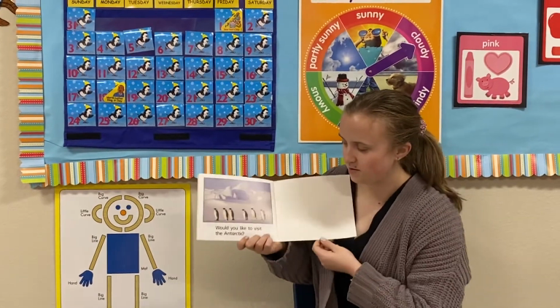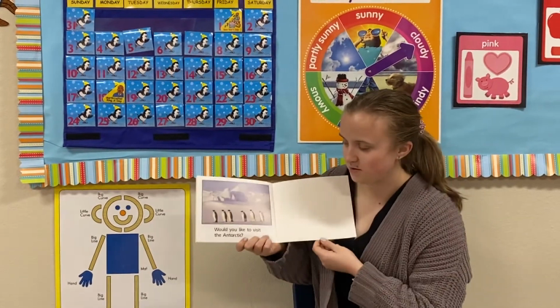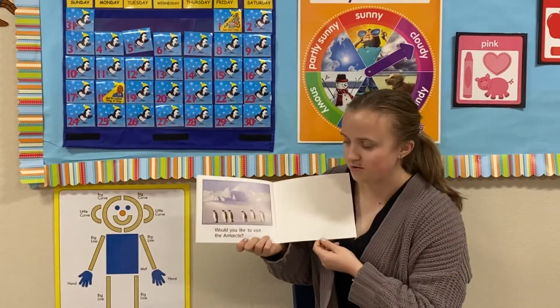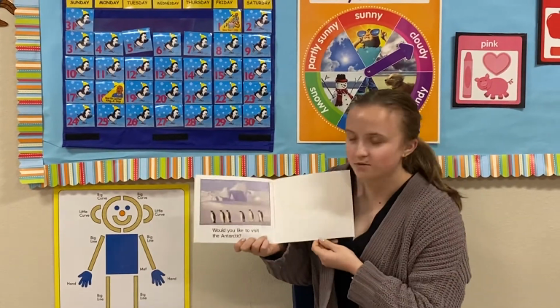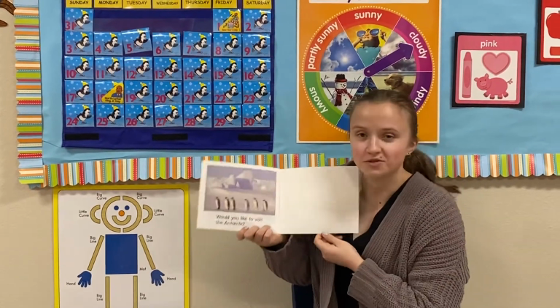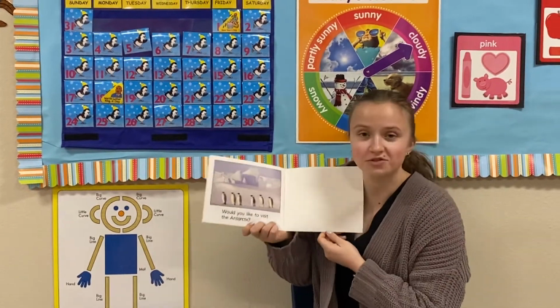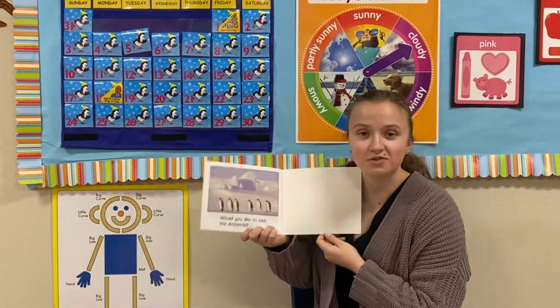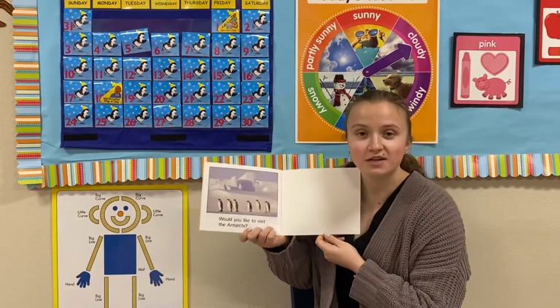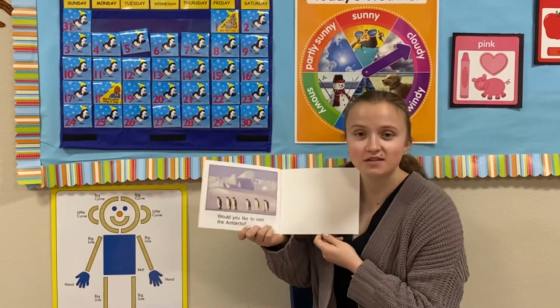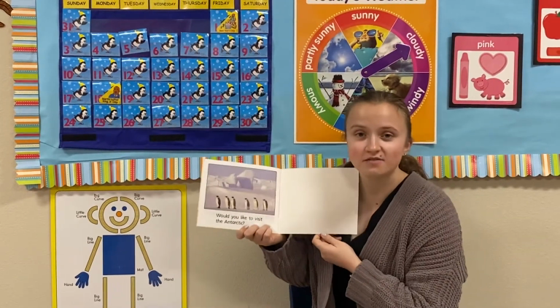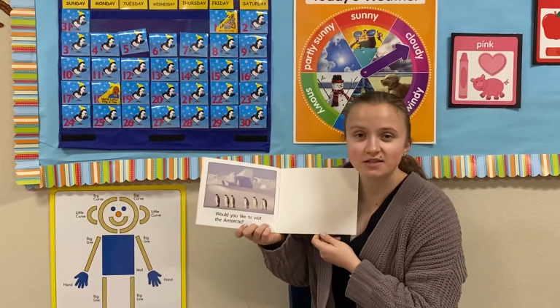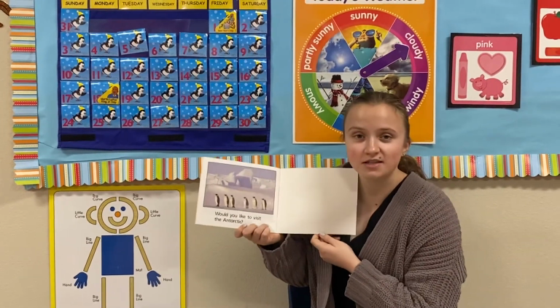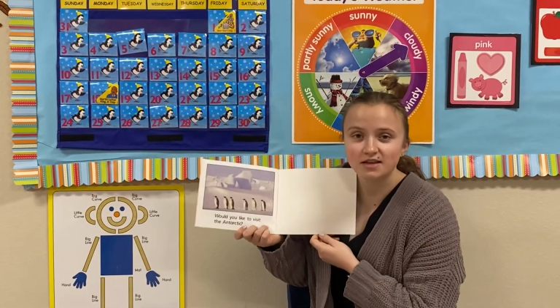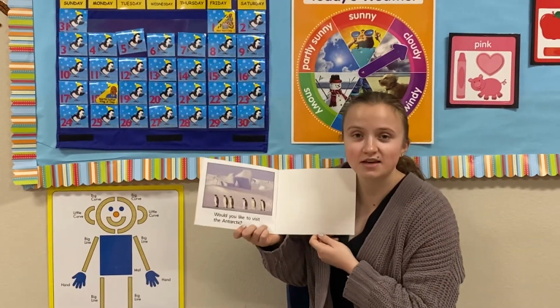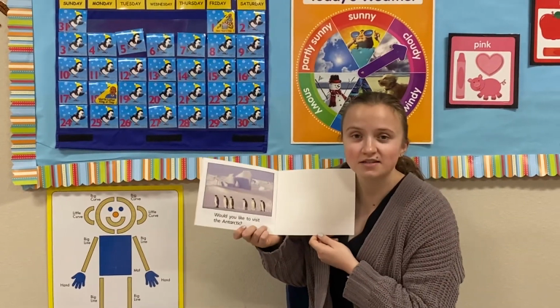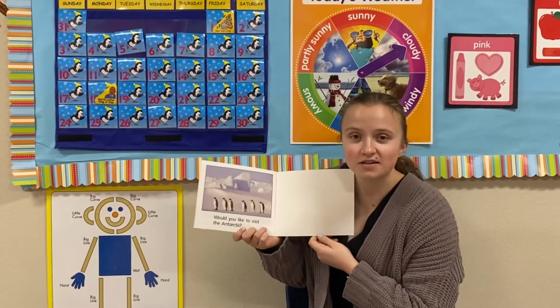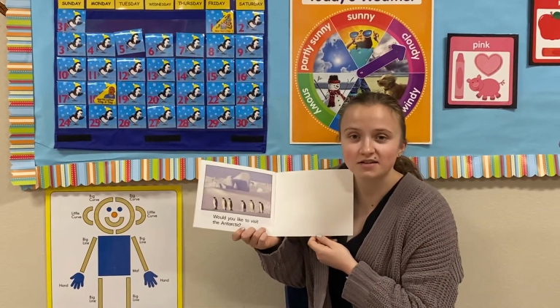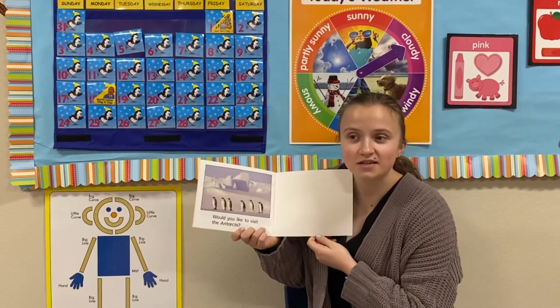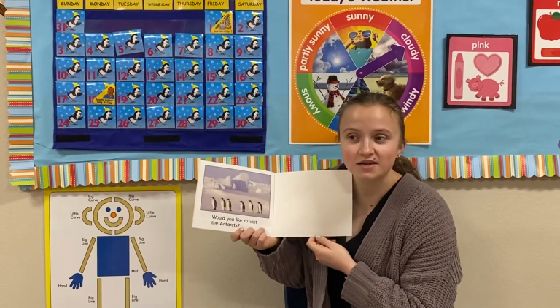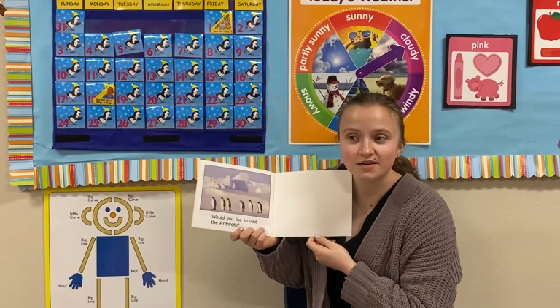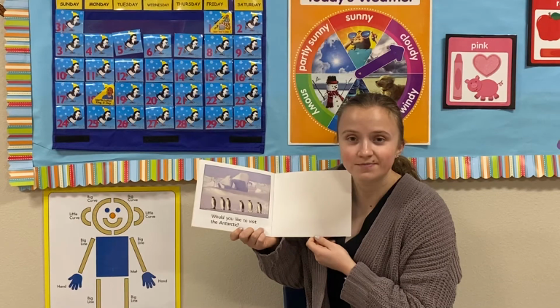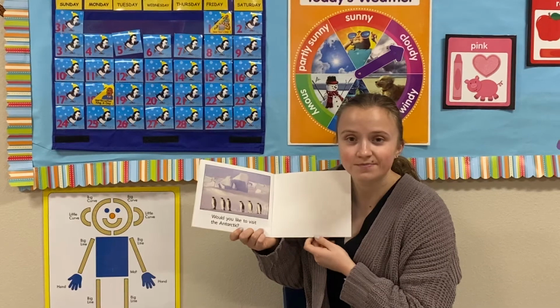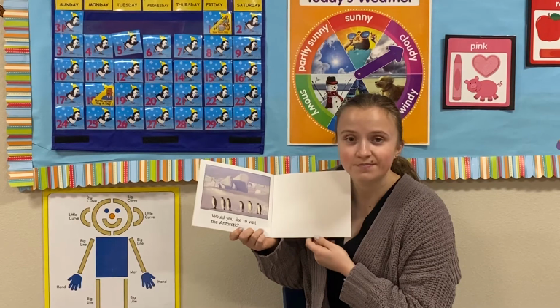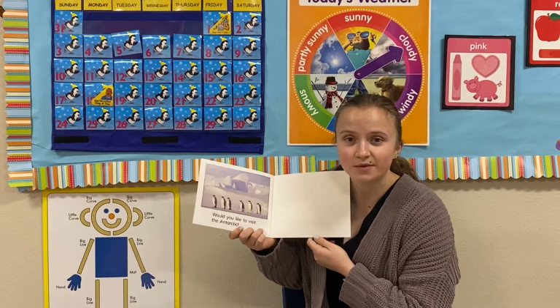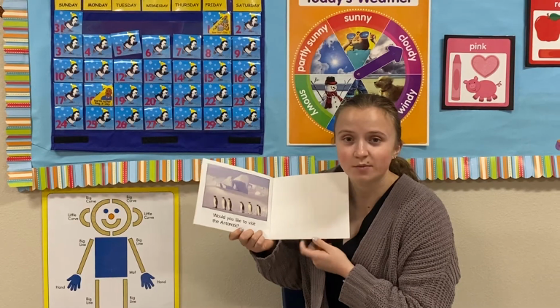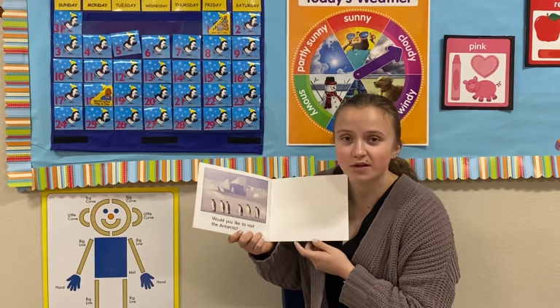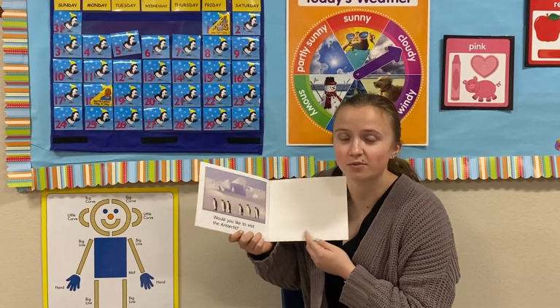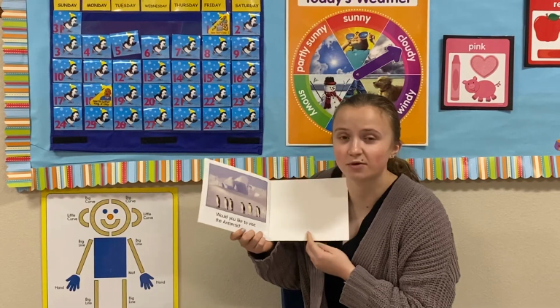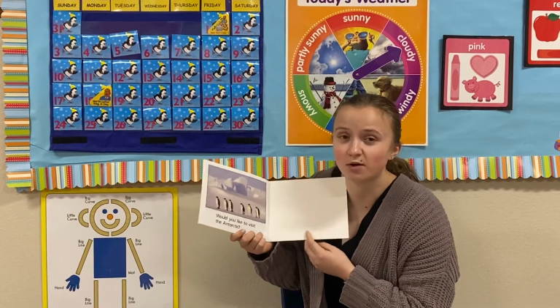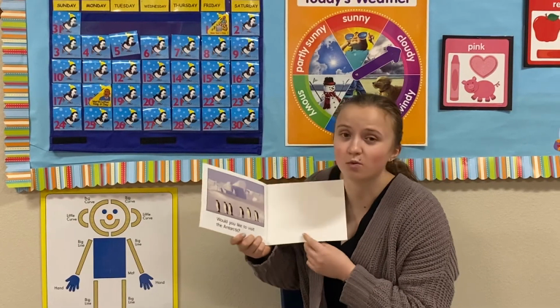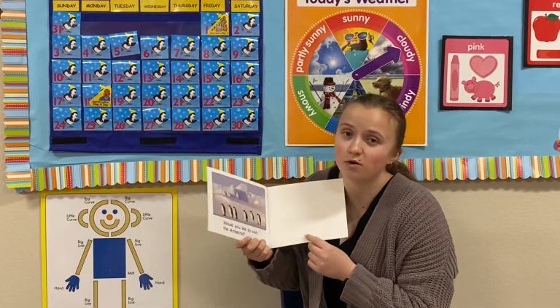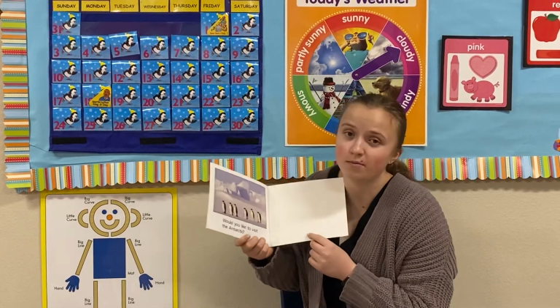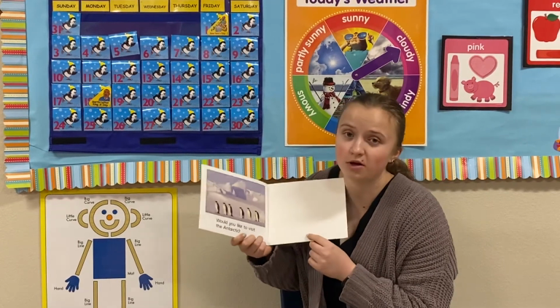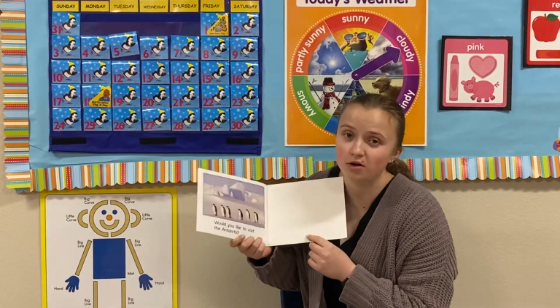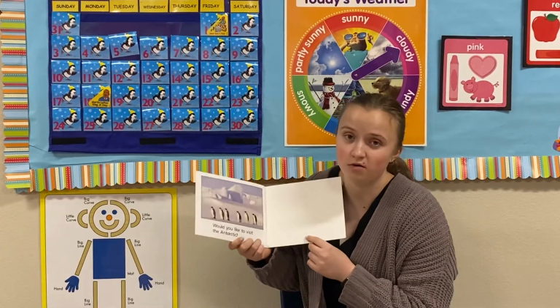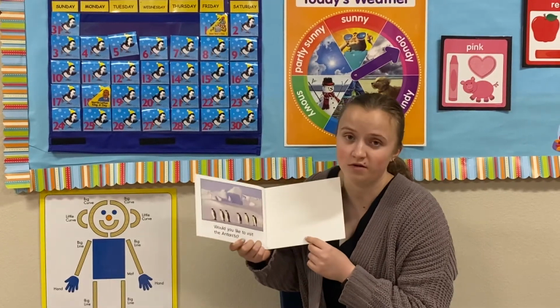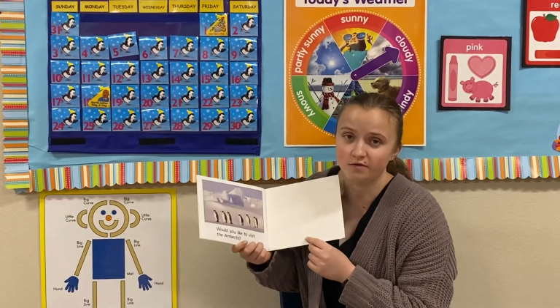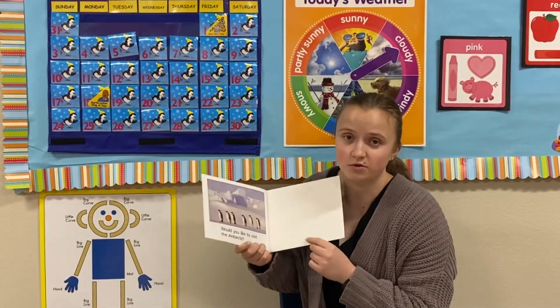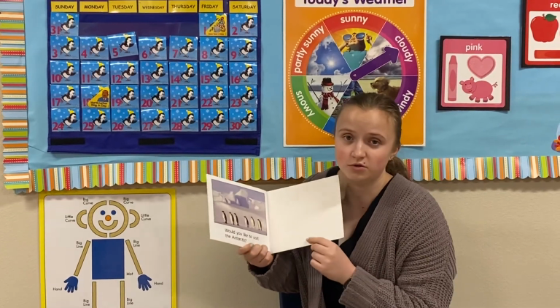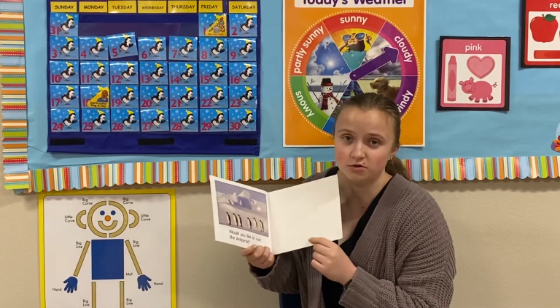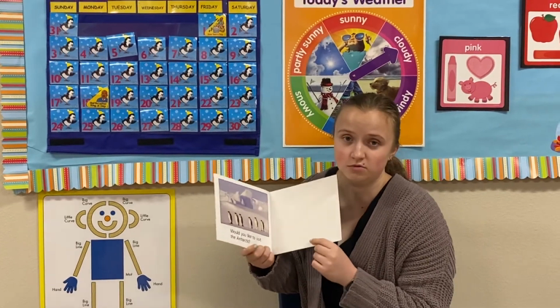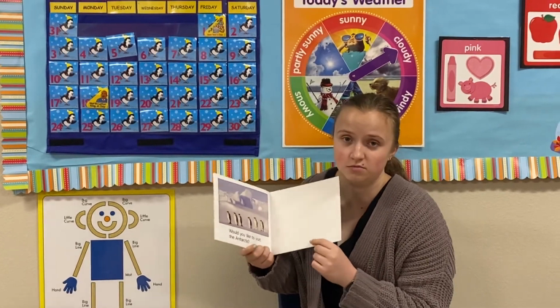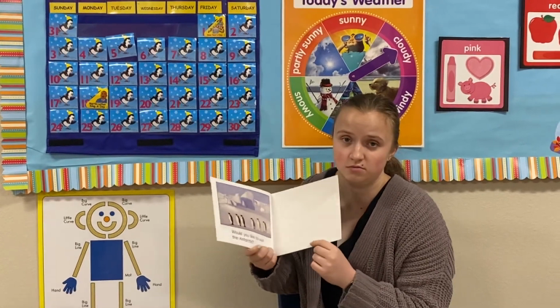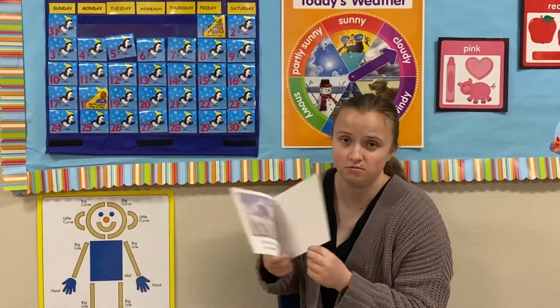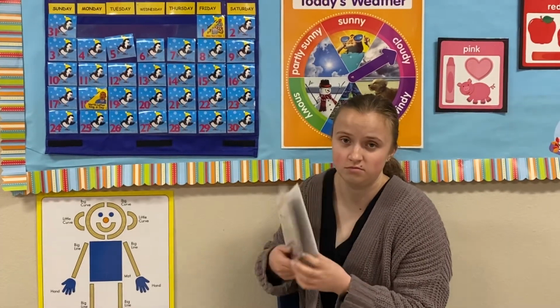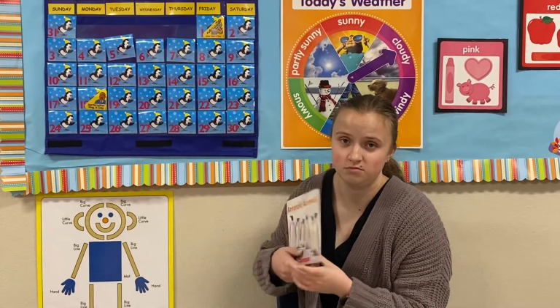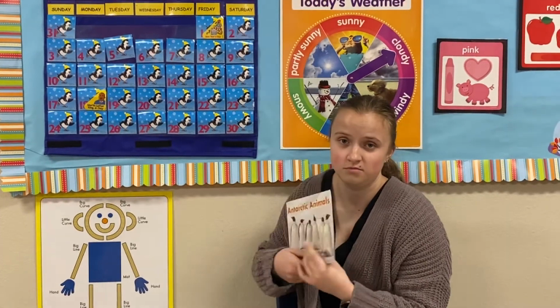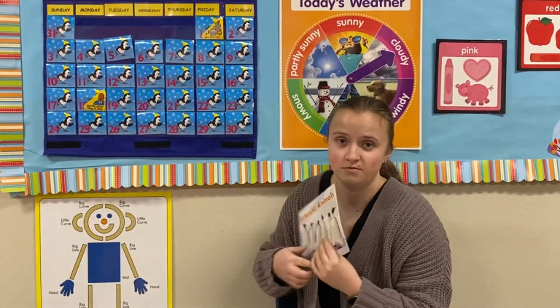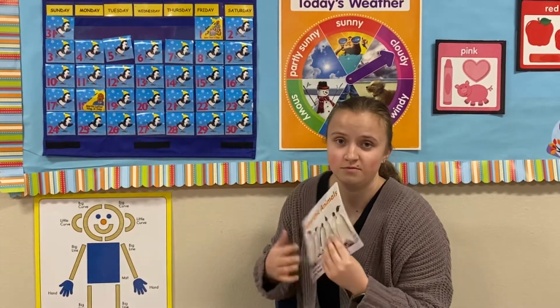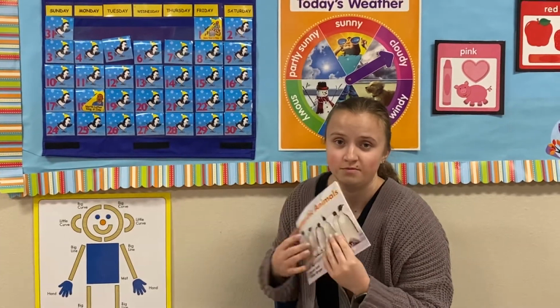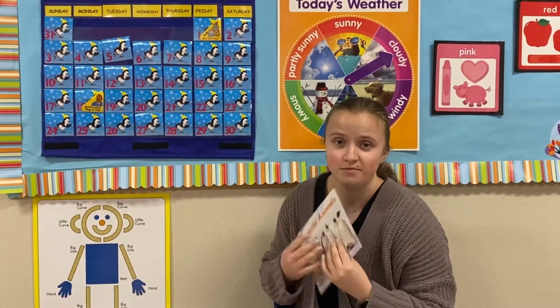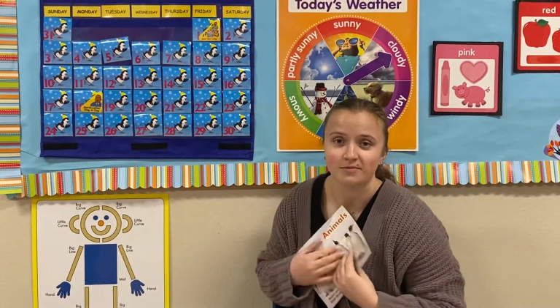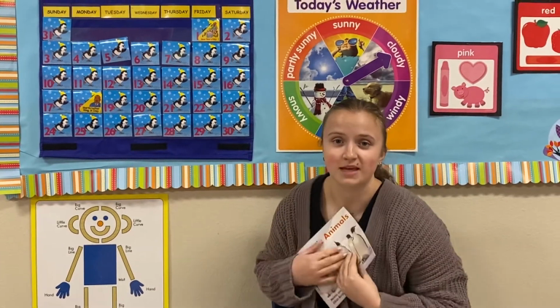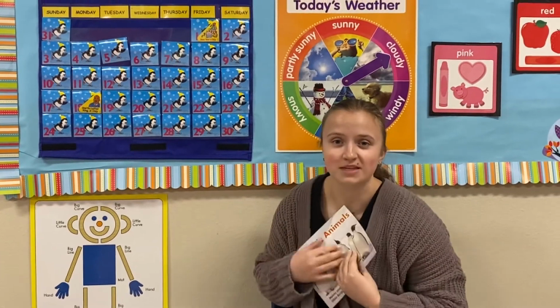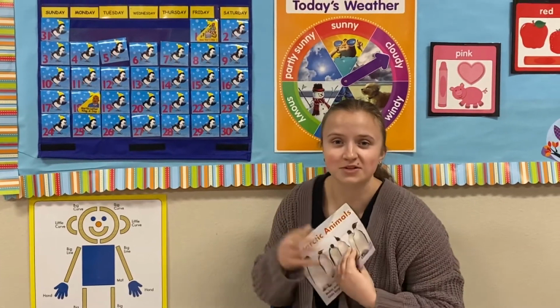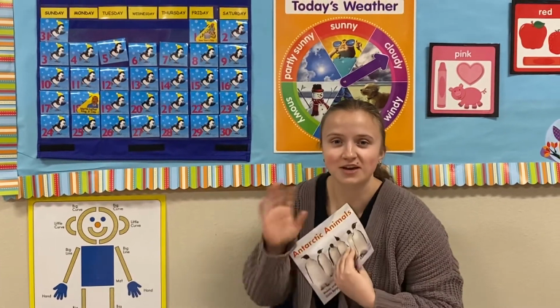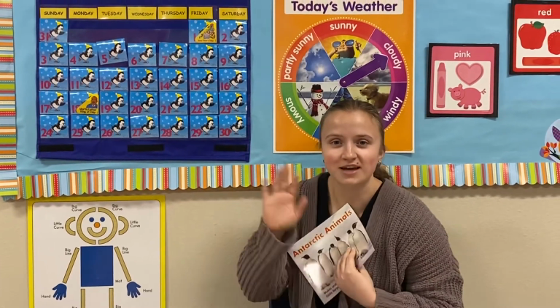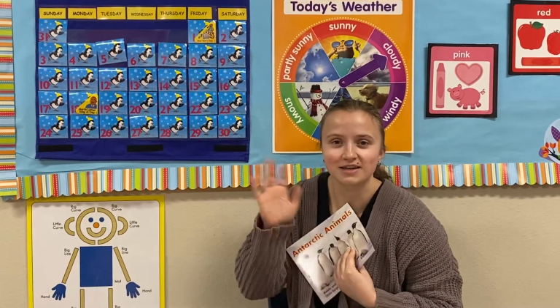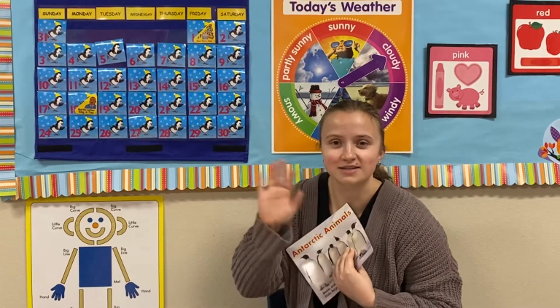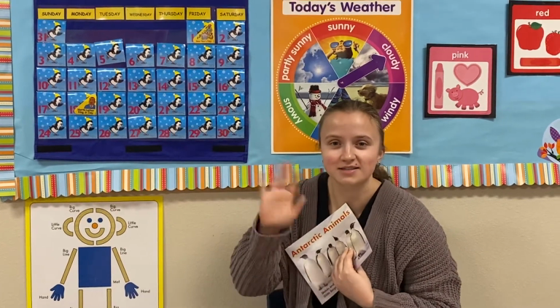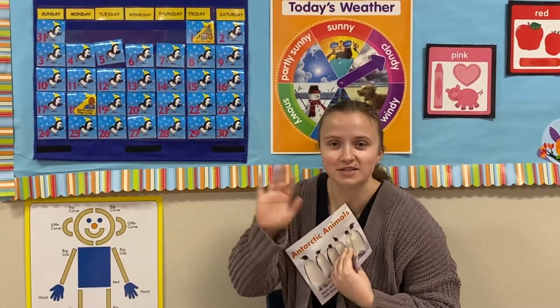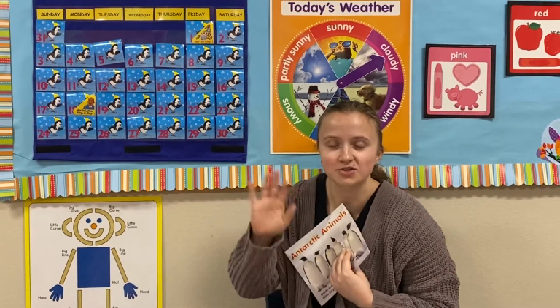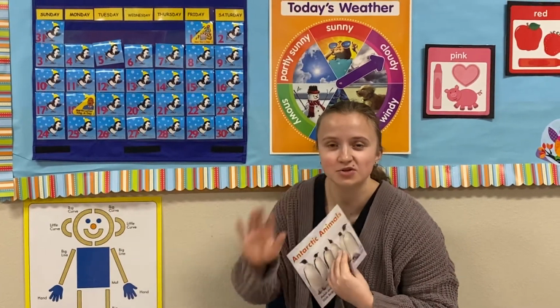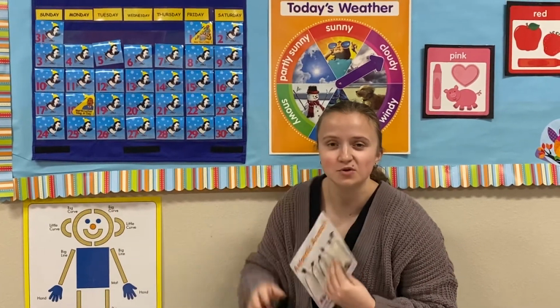Would you like to visit the Antarctic? You better bring a warm coat if you do. Thanks you guys, see you soon!